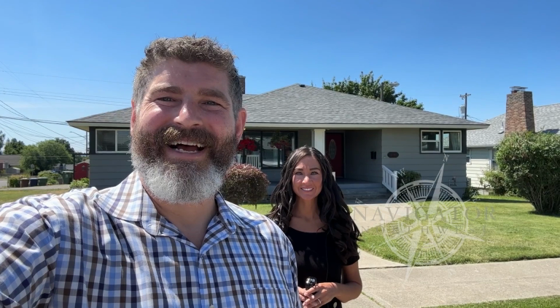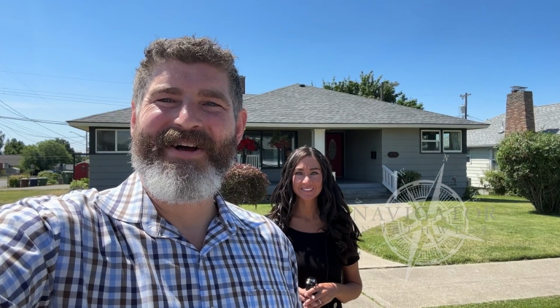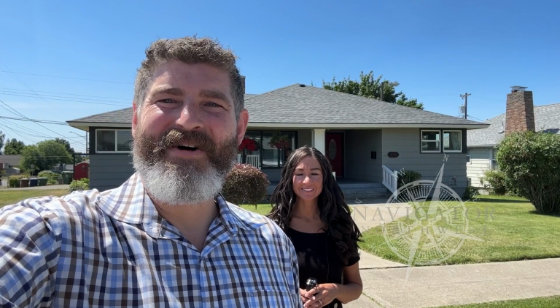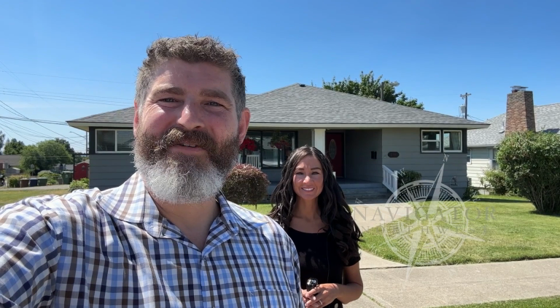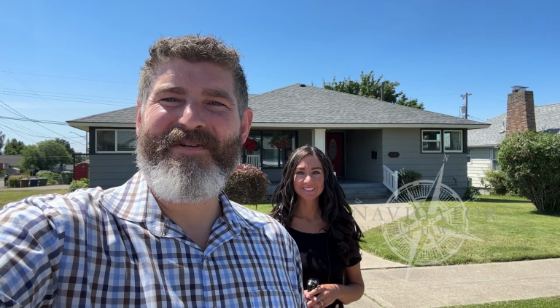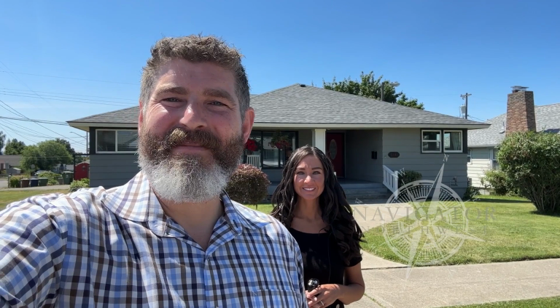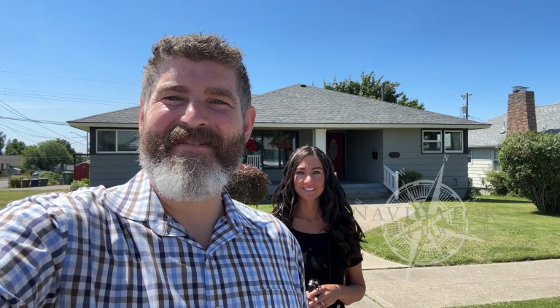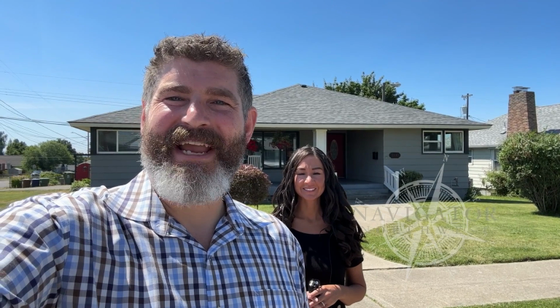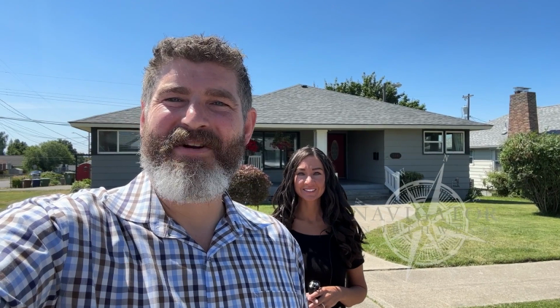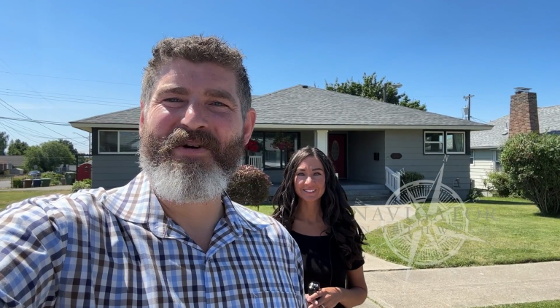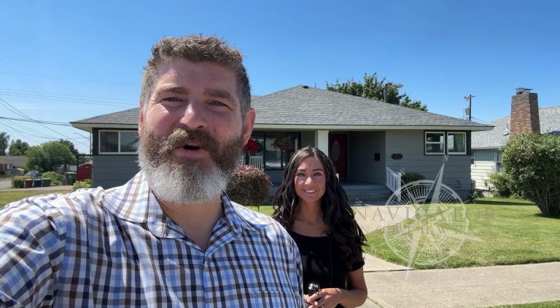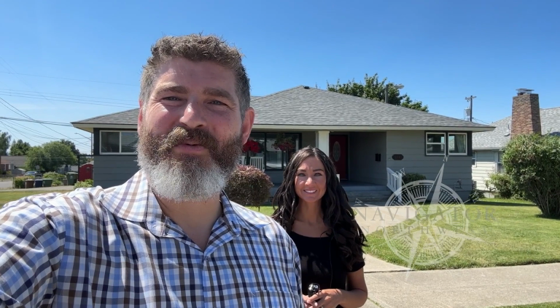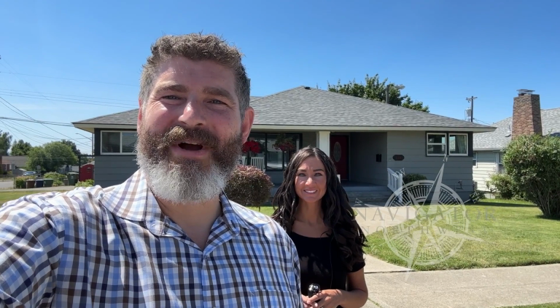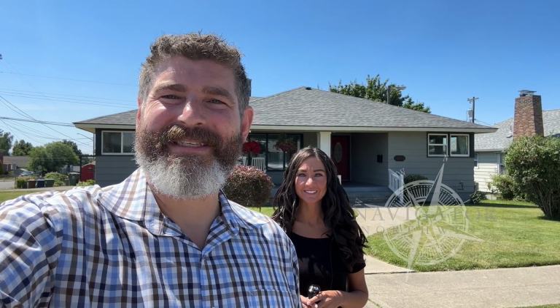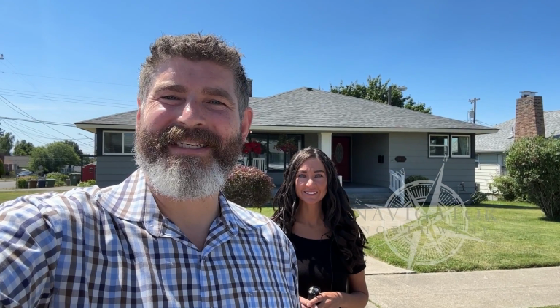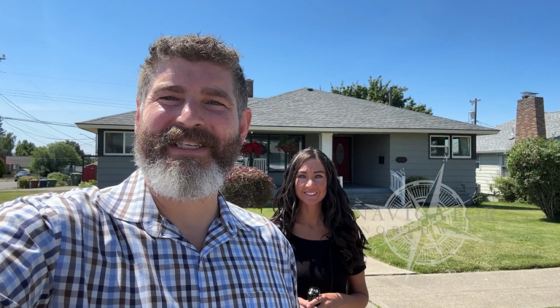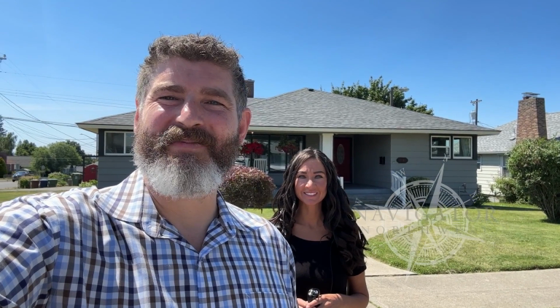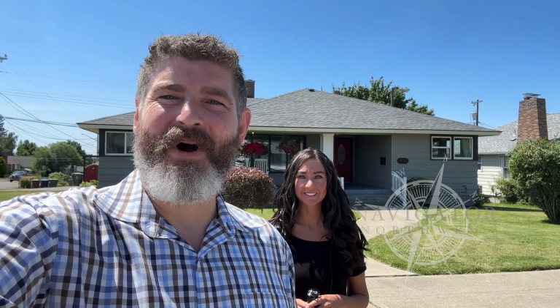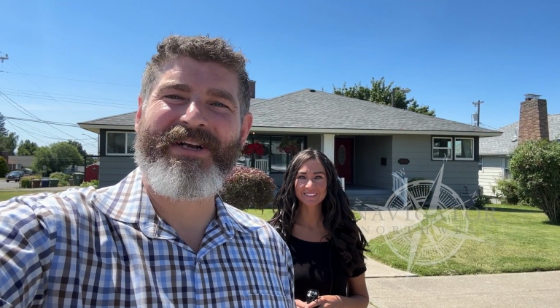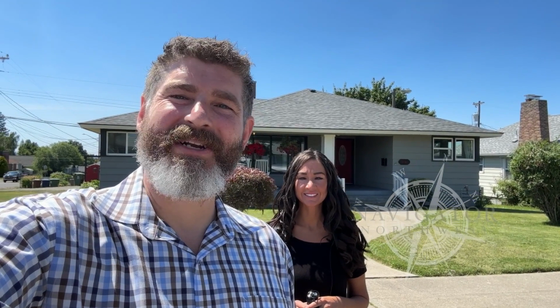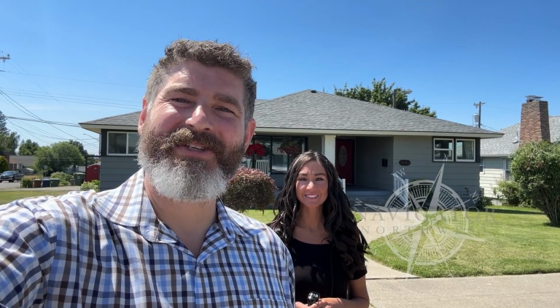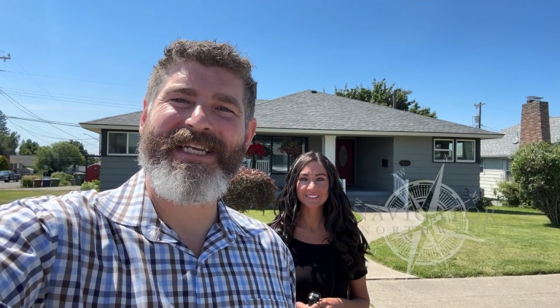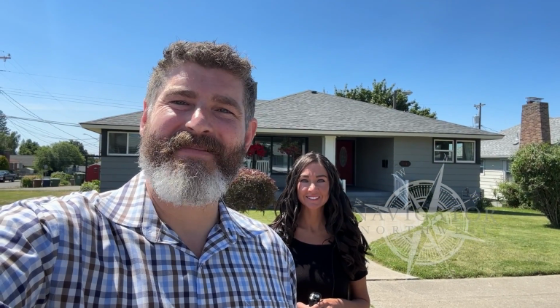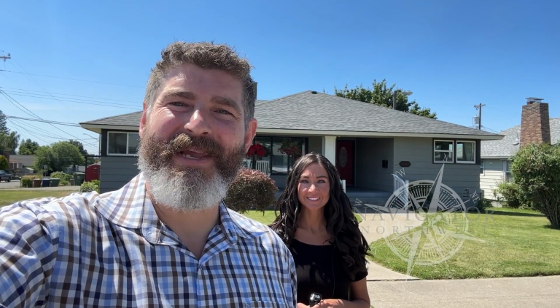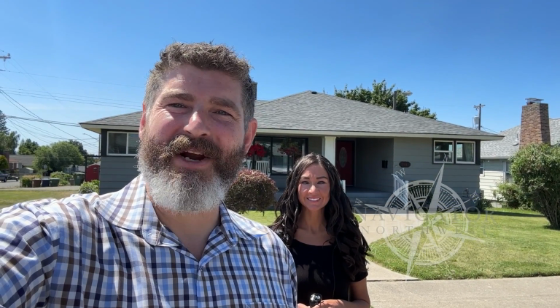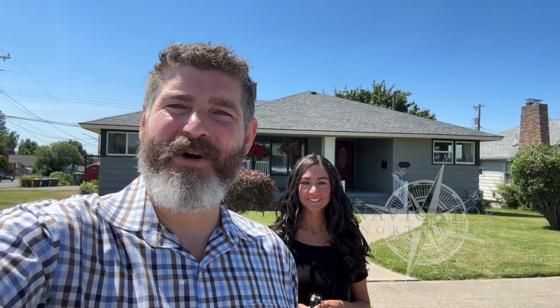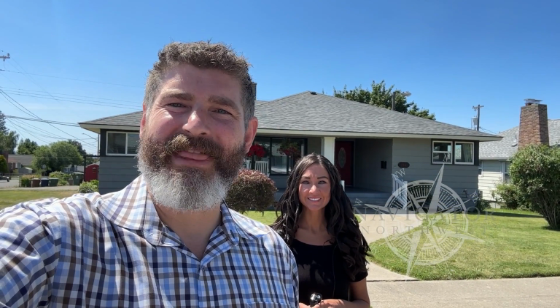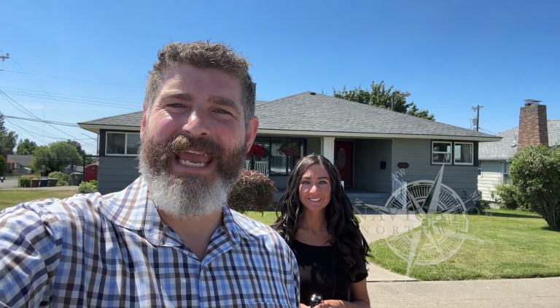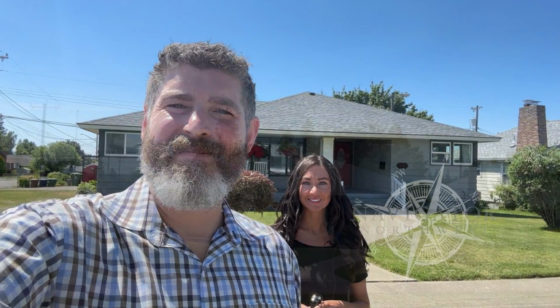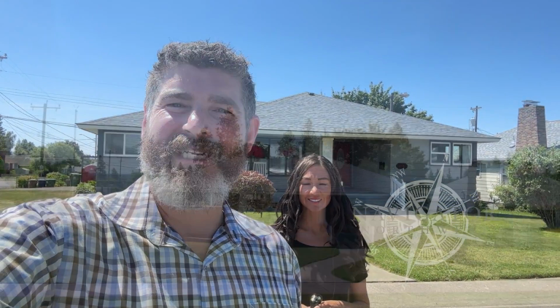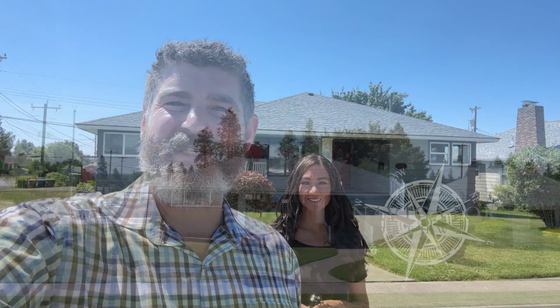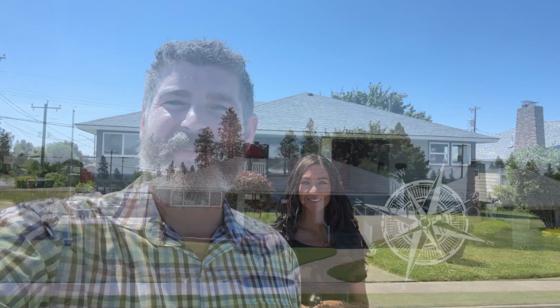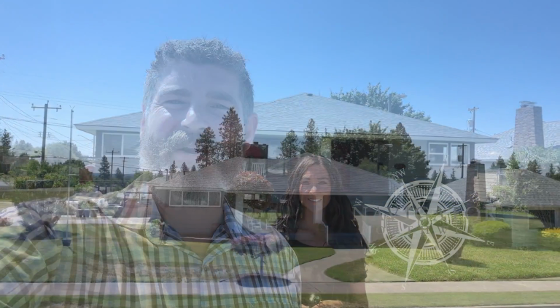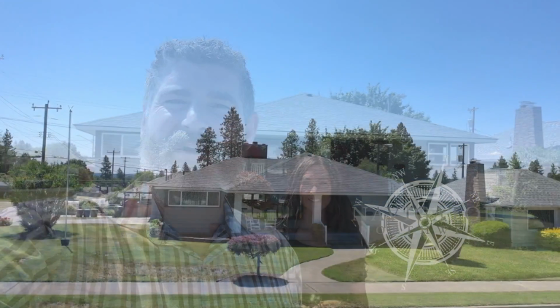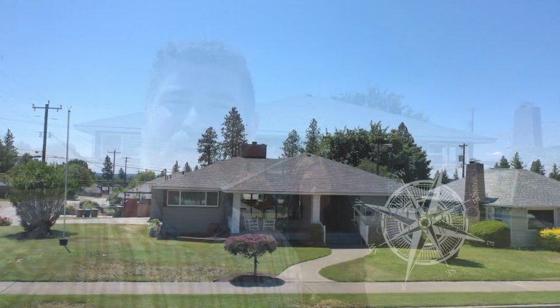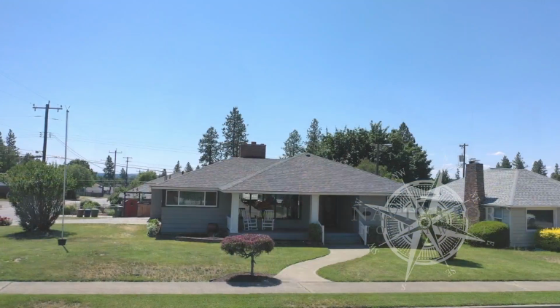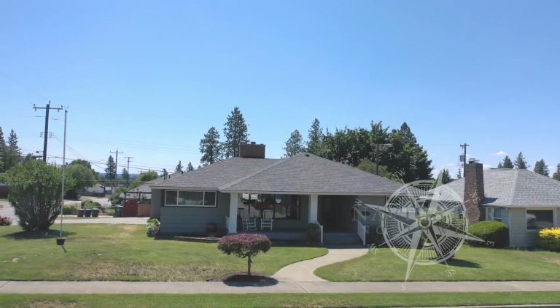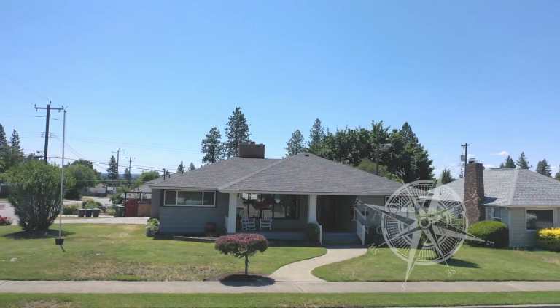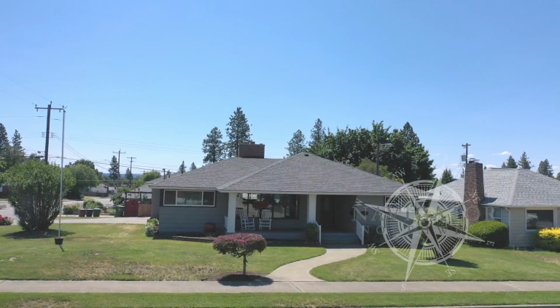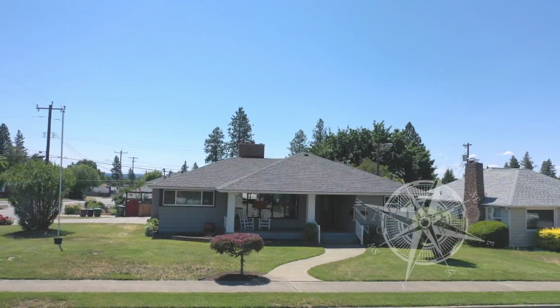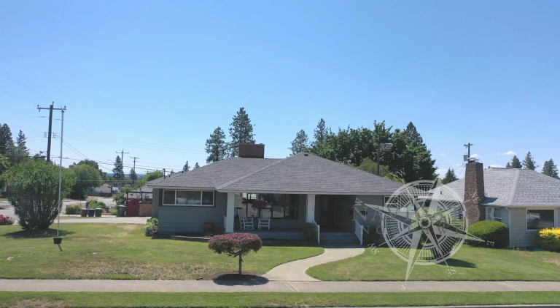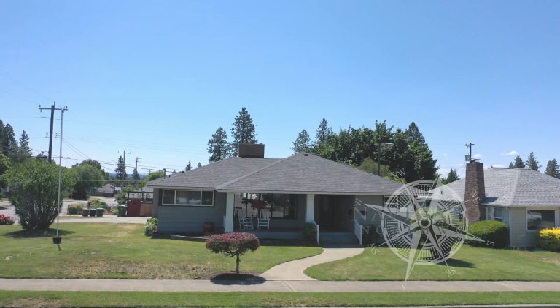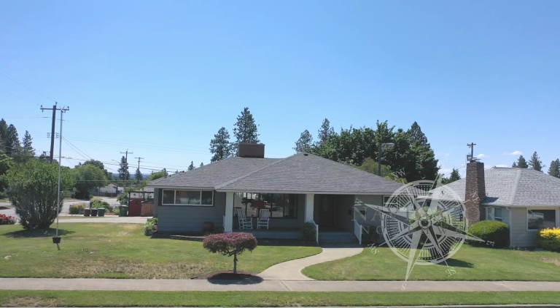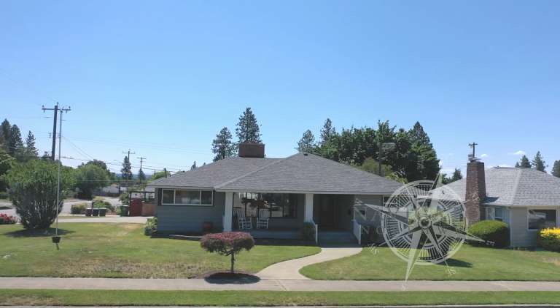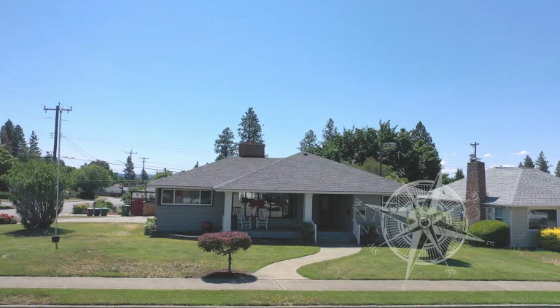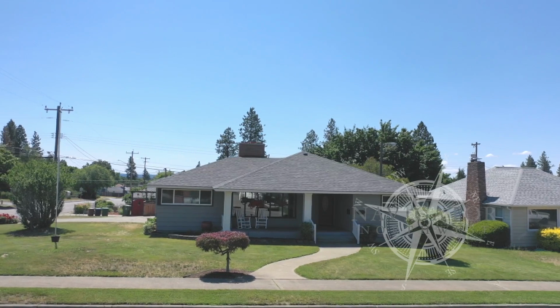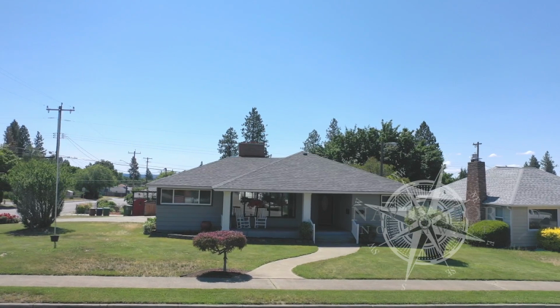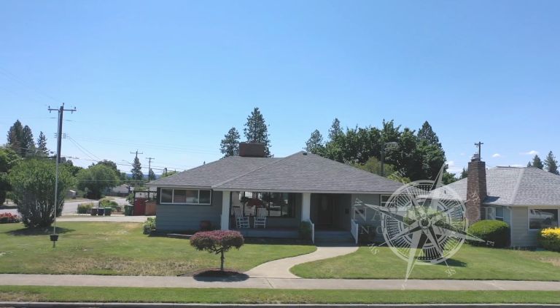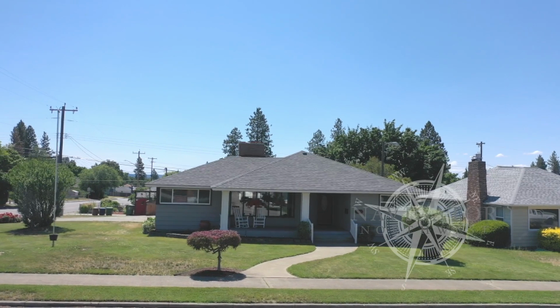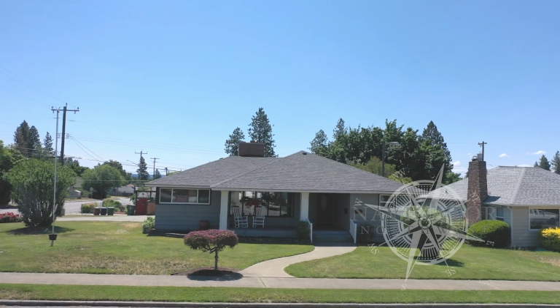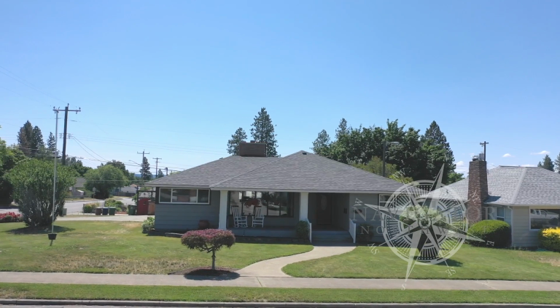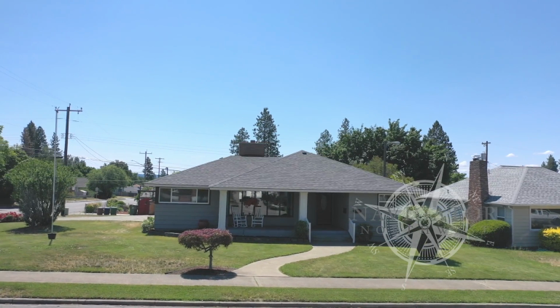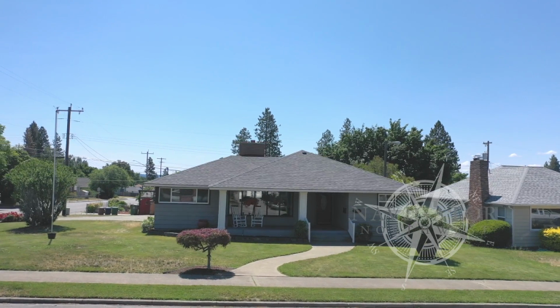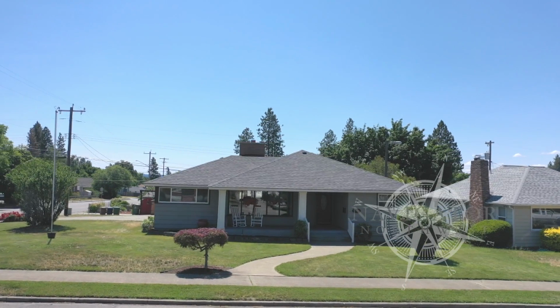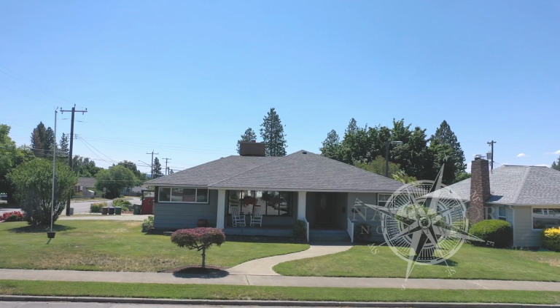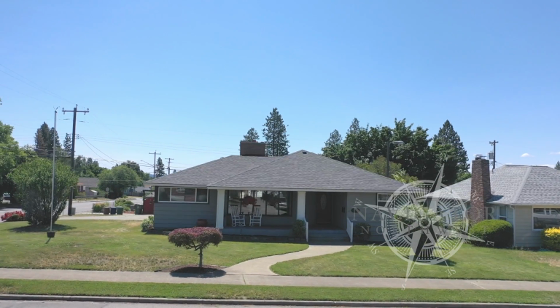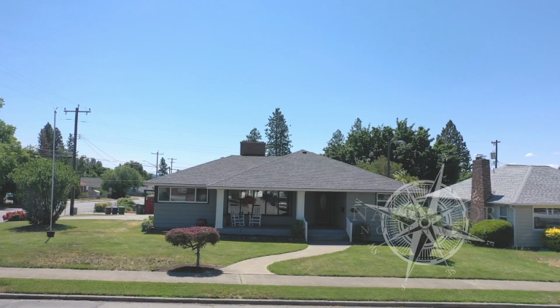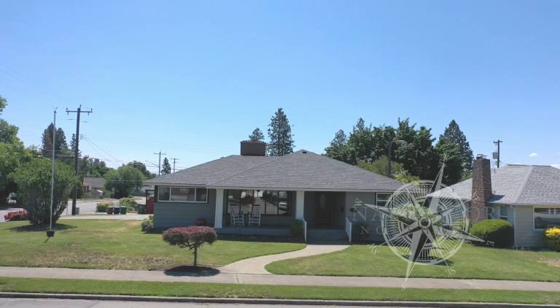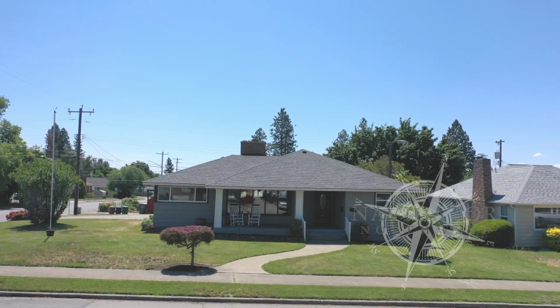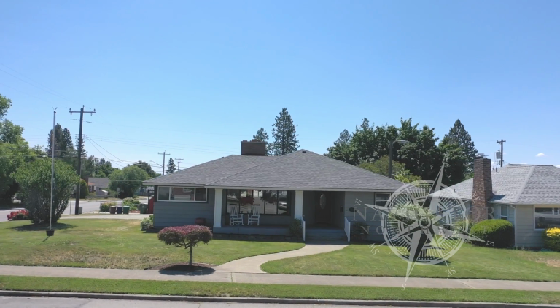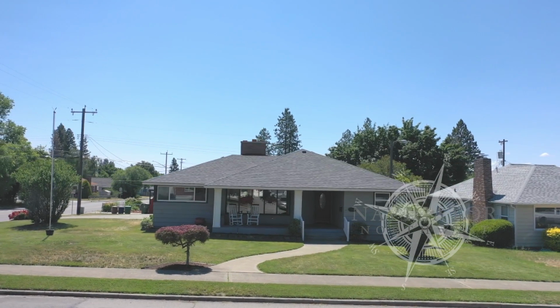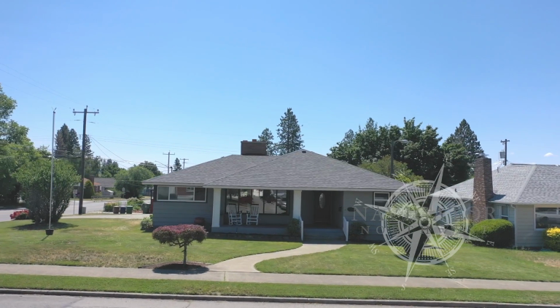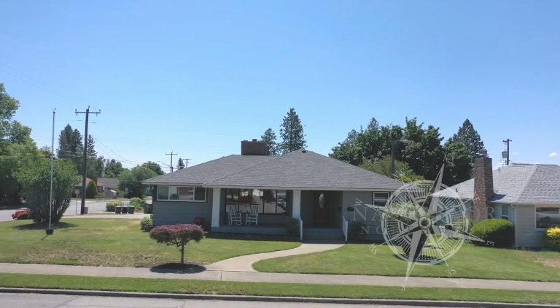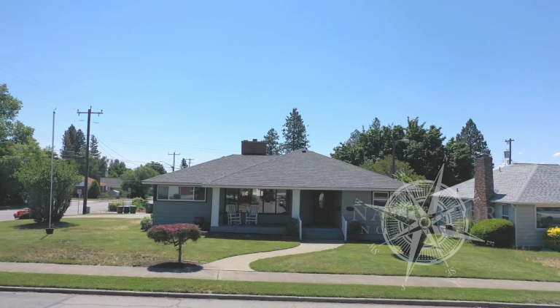Hello from Navigator Northwest, this is Mark Nilsen. I'm here with Amy Sparrow and she's going to be giving us a tour of our new listing in the Shadle neighborhood.